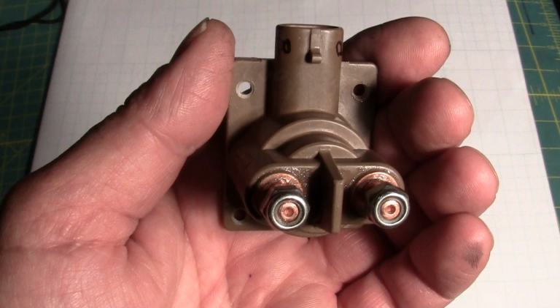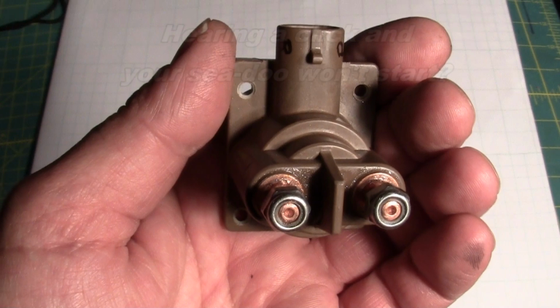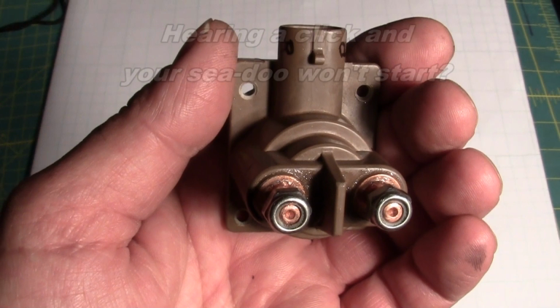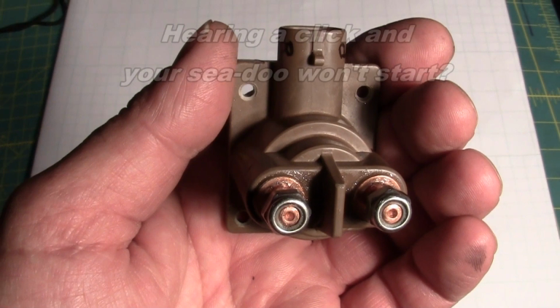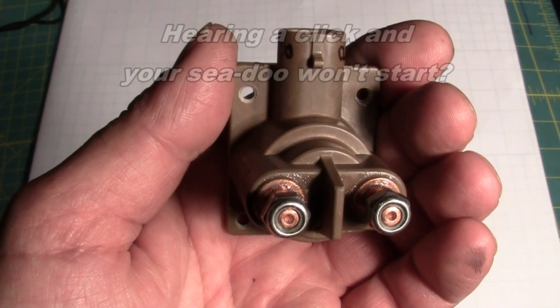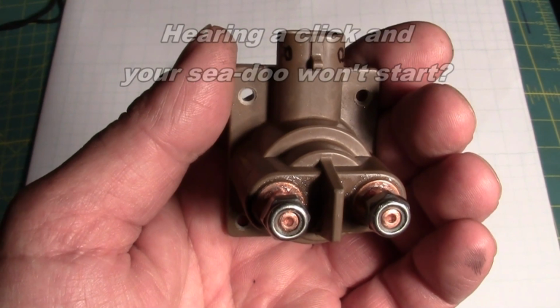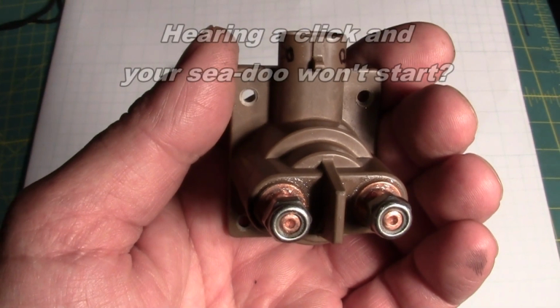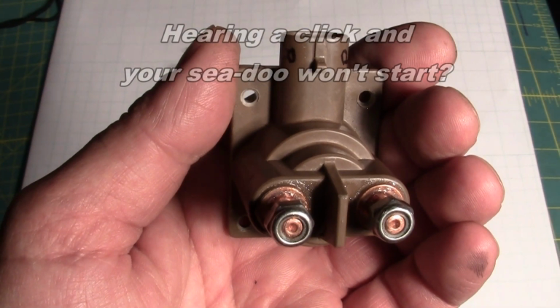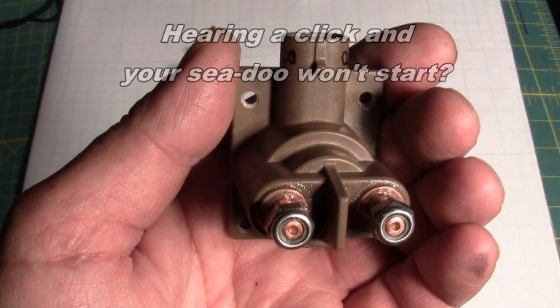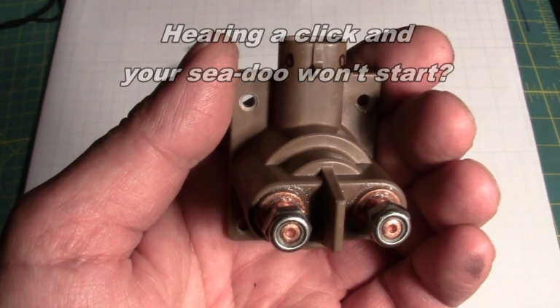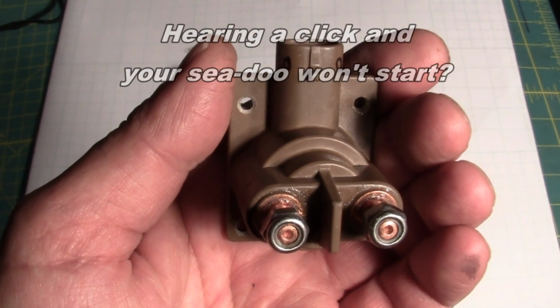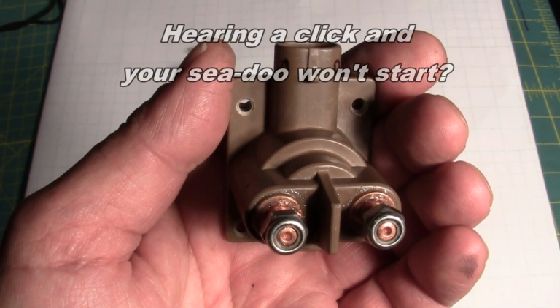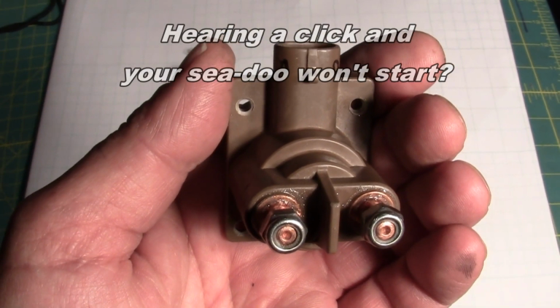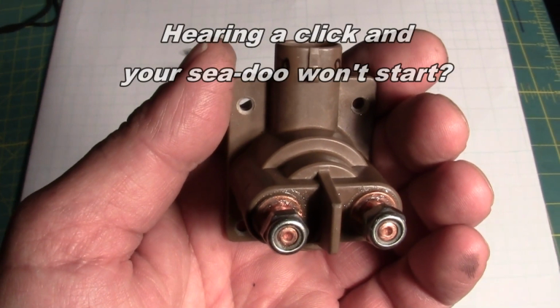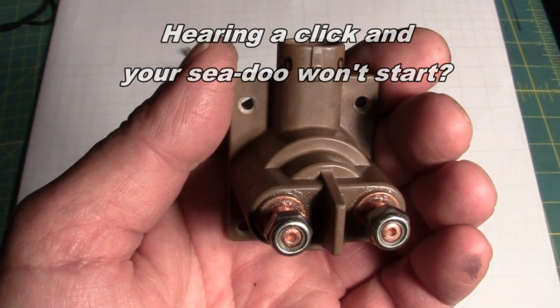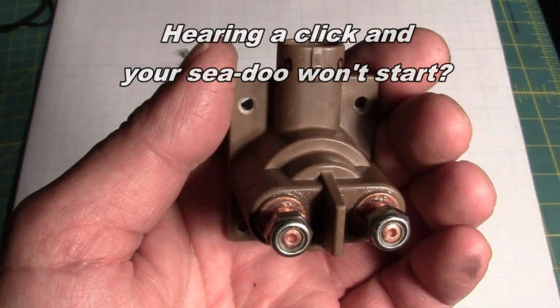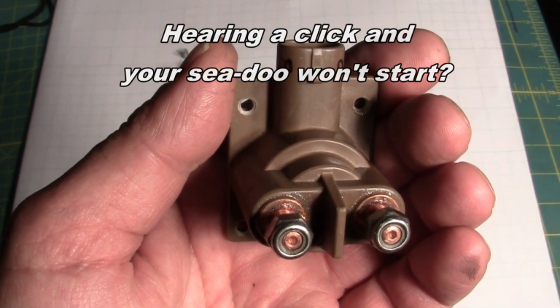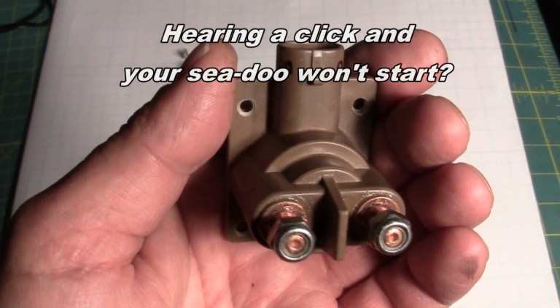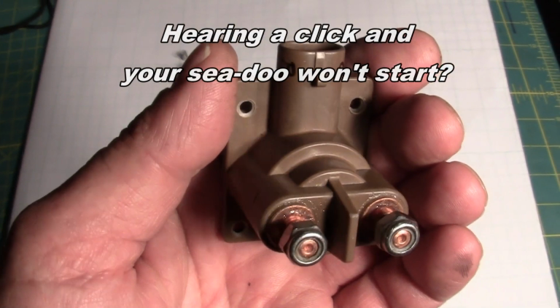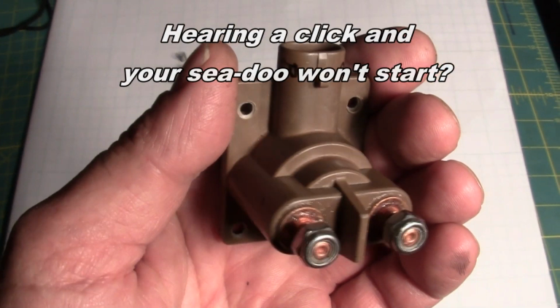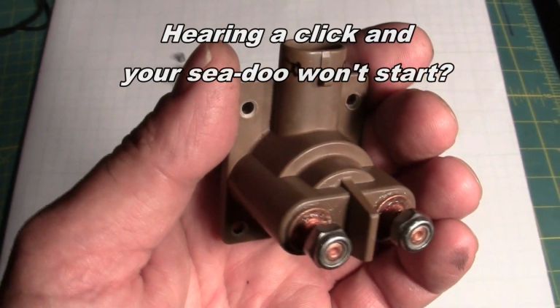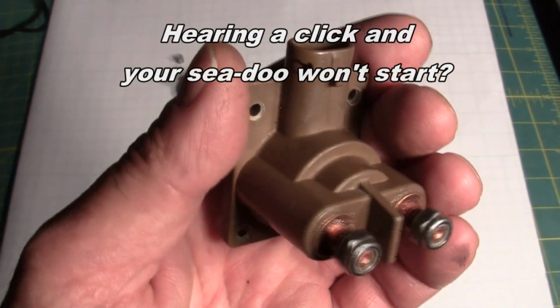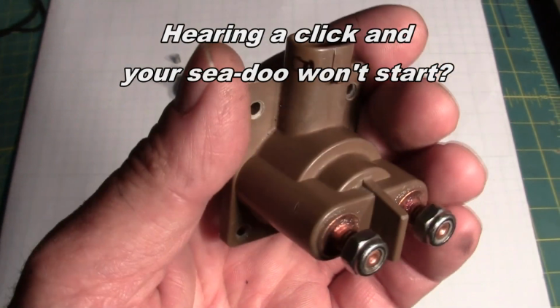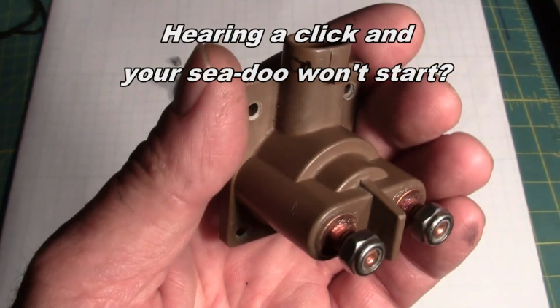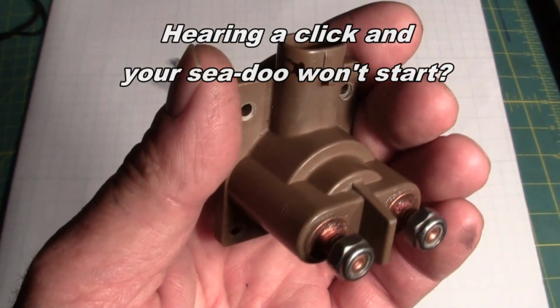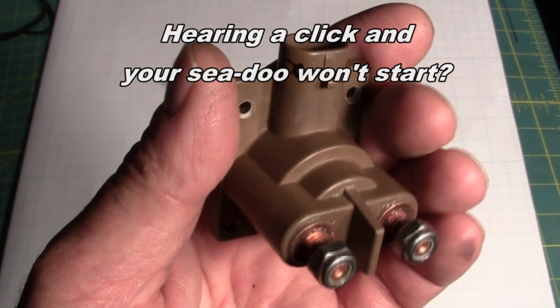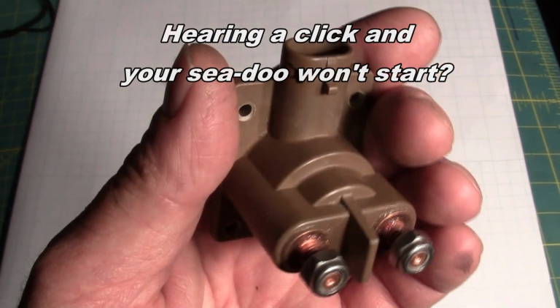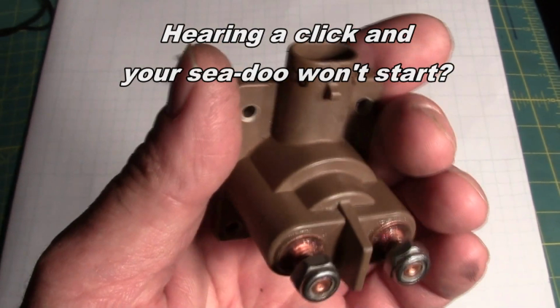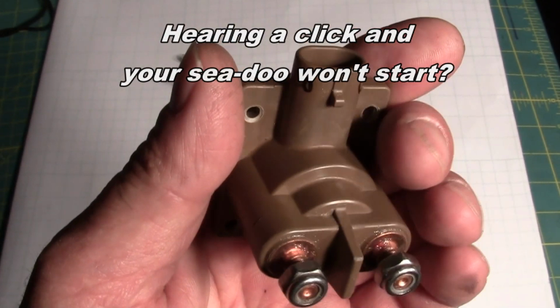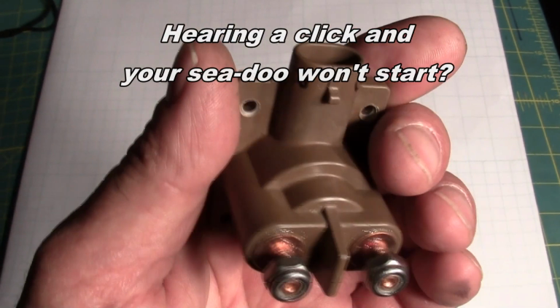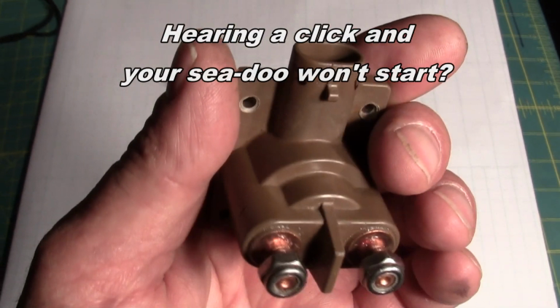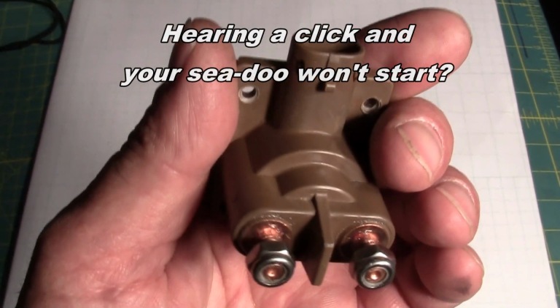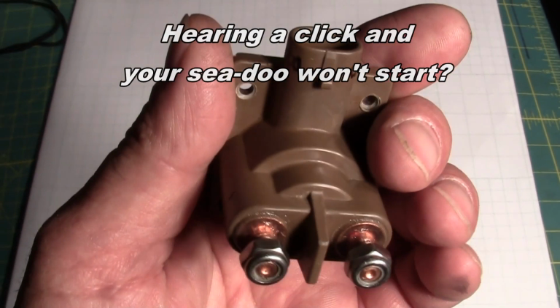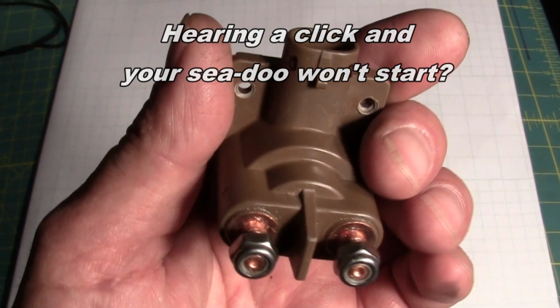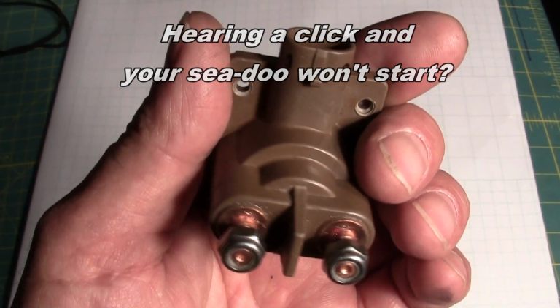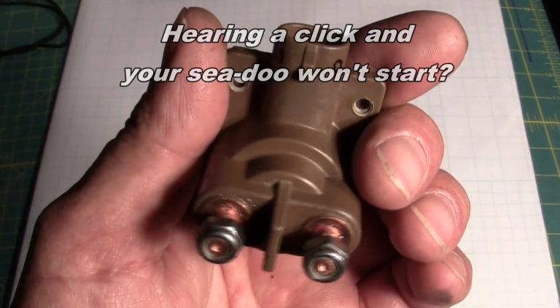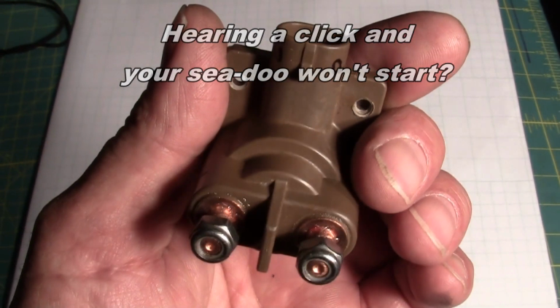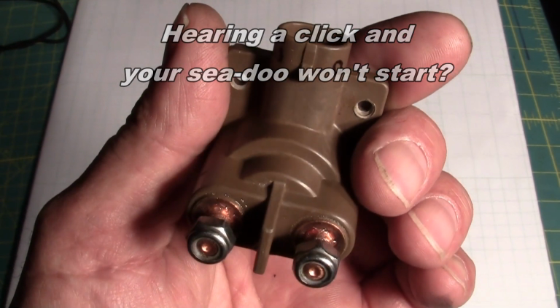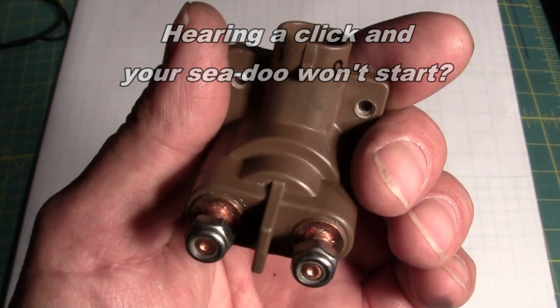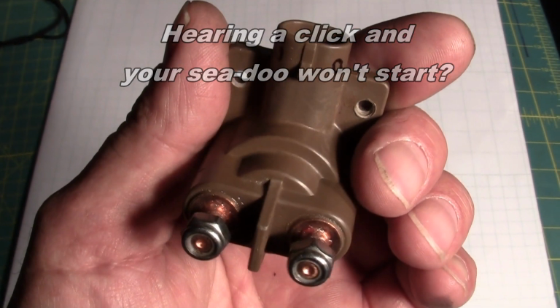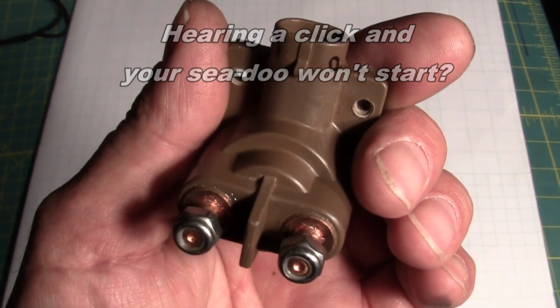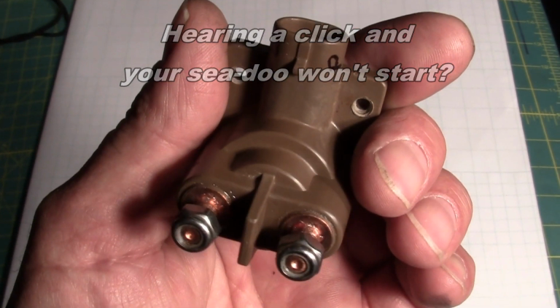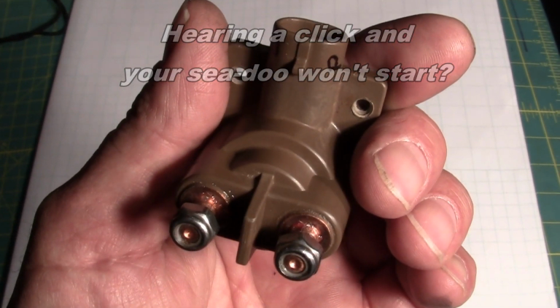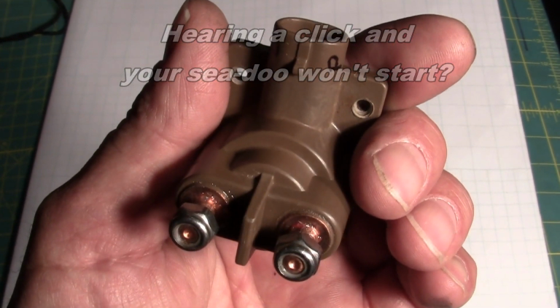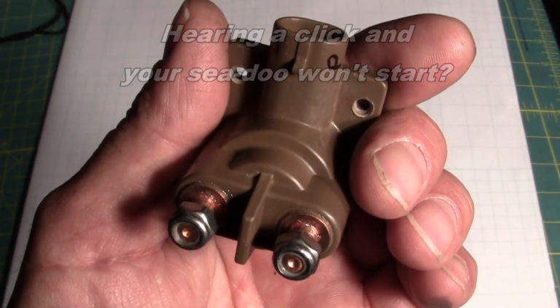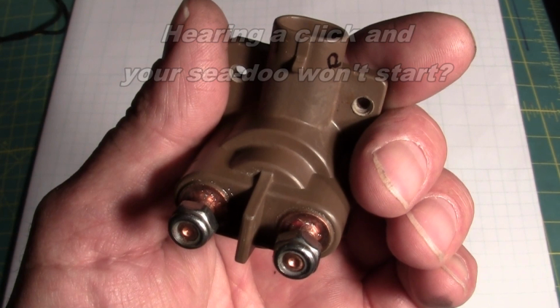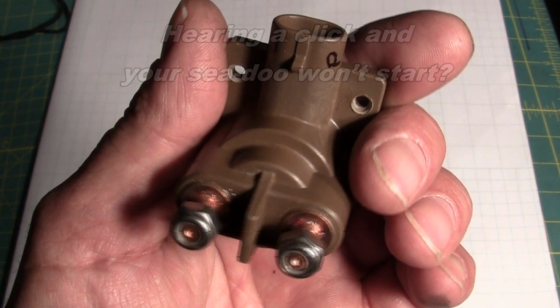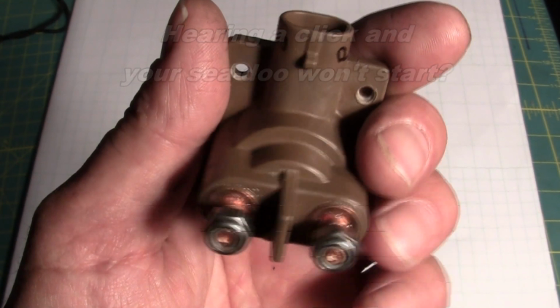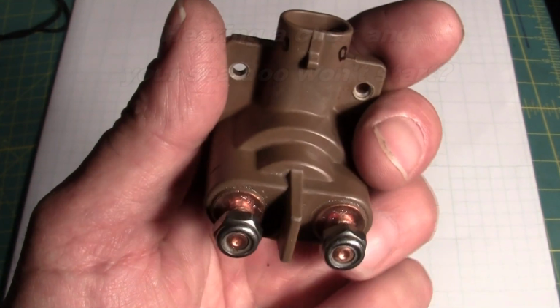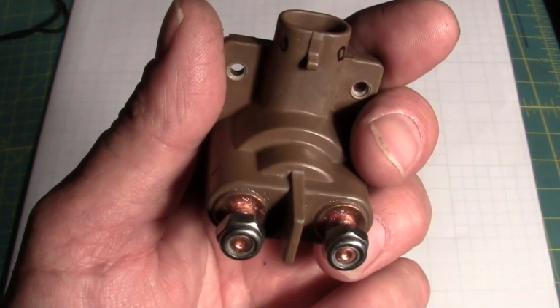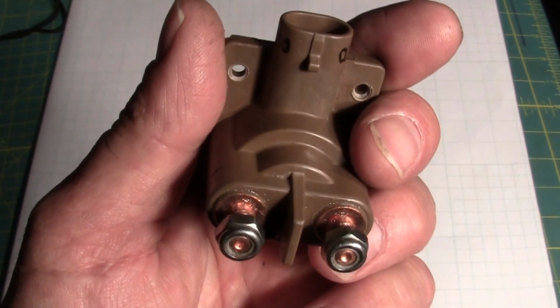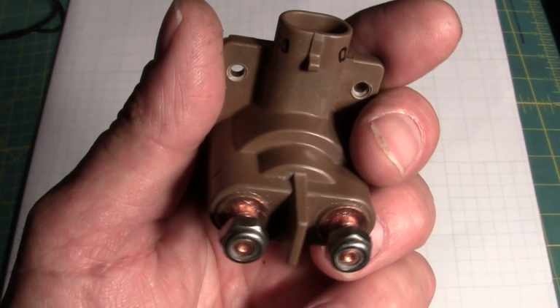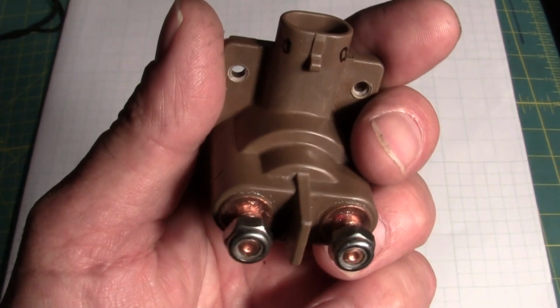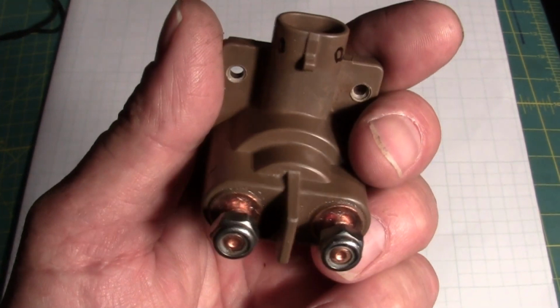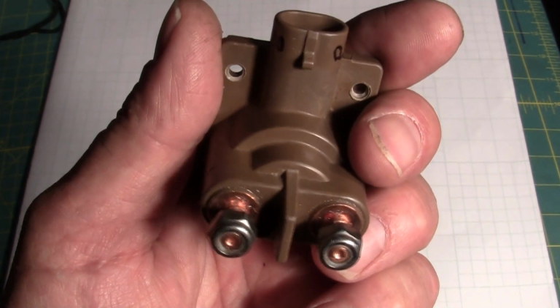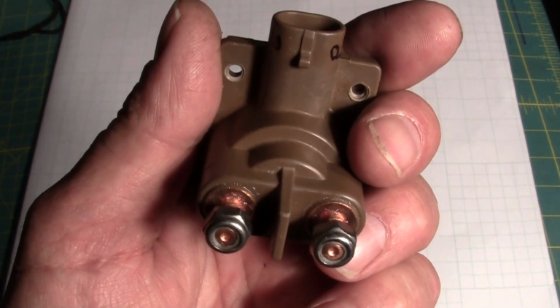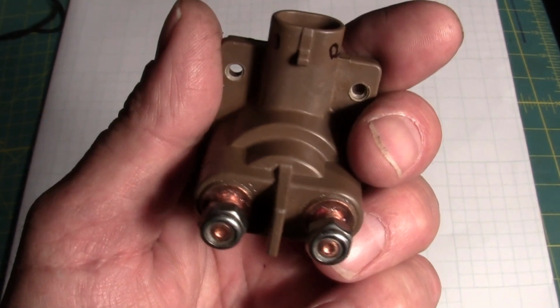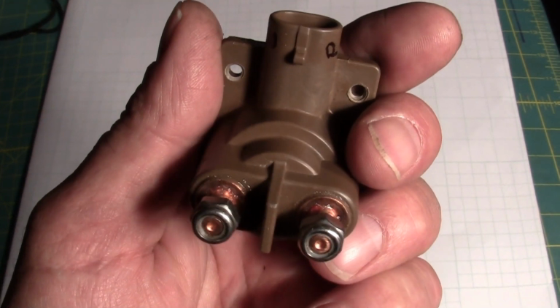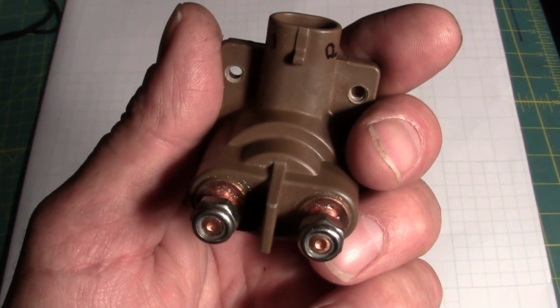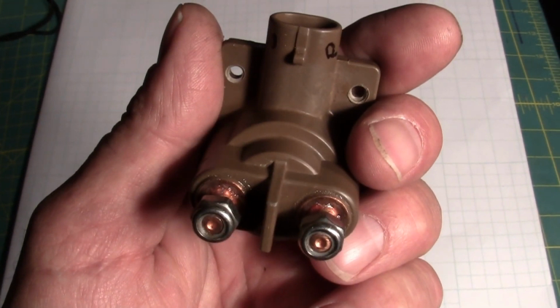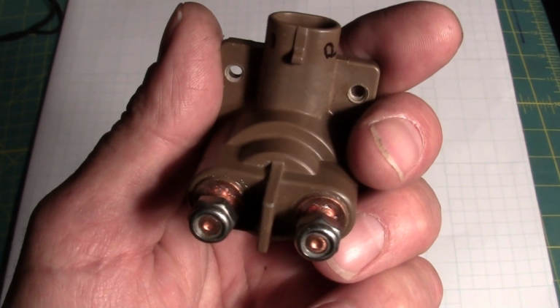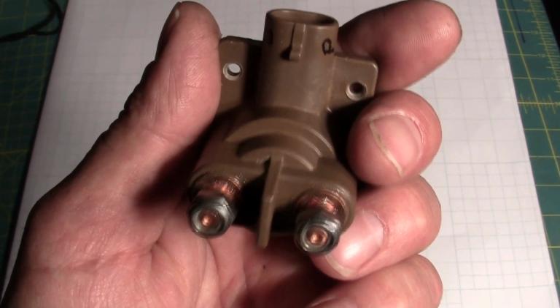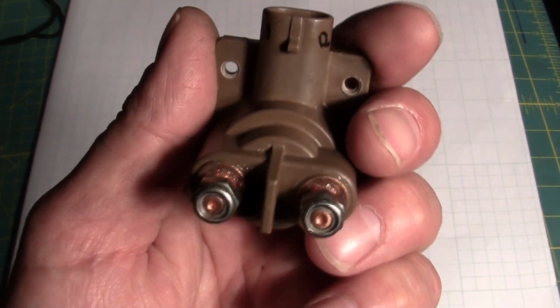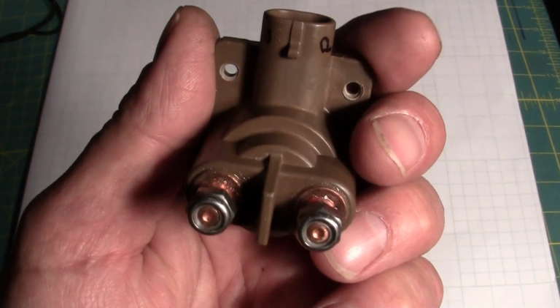Getting just a clicking sound when you start up your Sea-Doo could be an indication that the solenoid's gone.